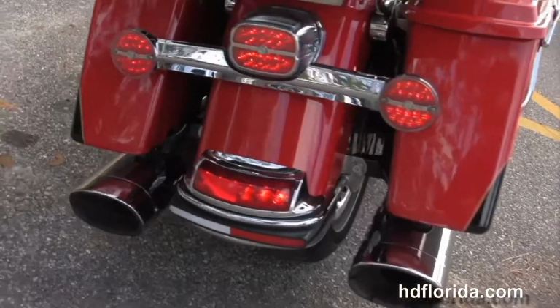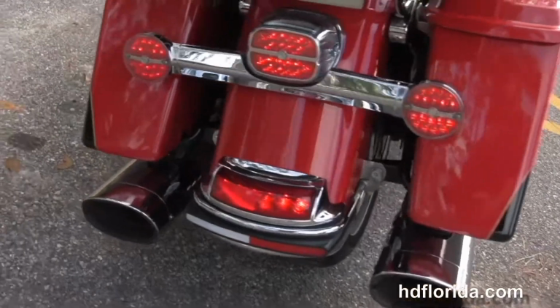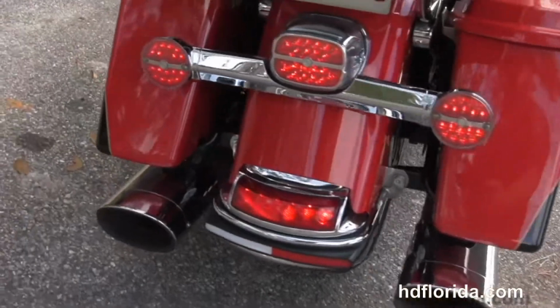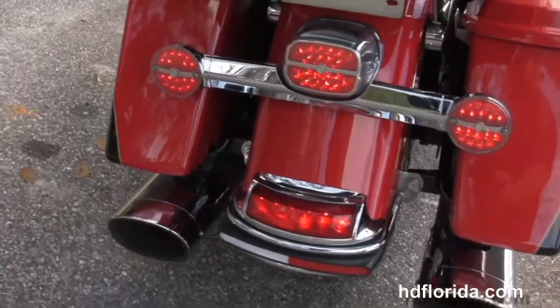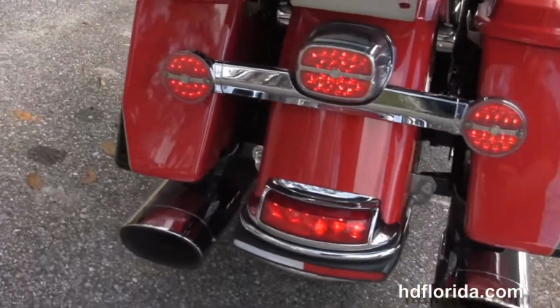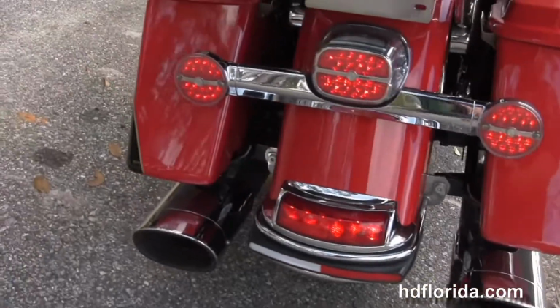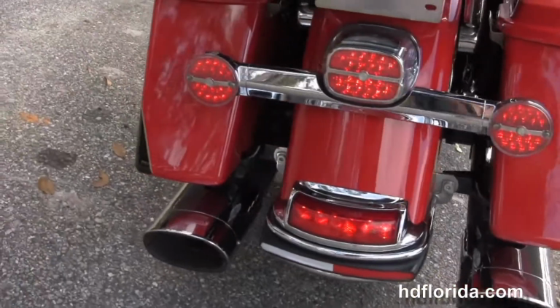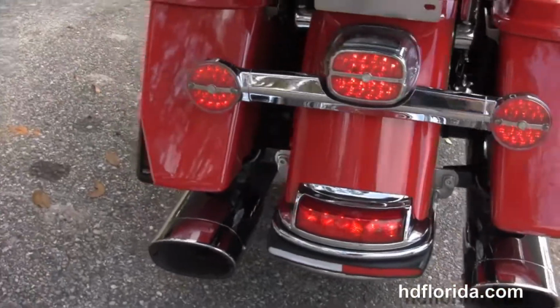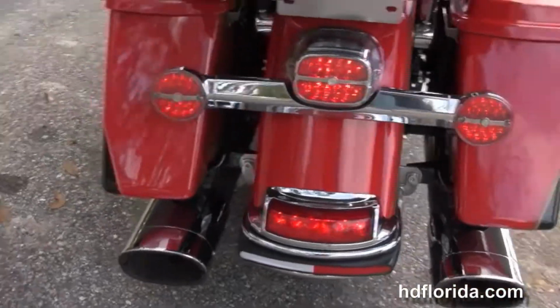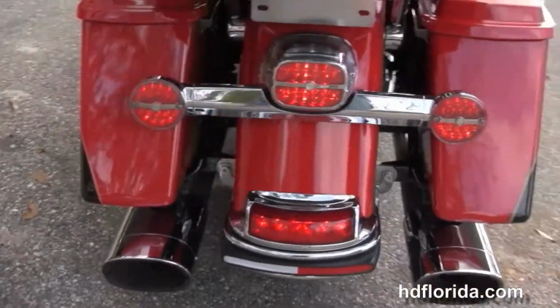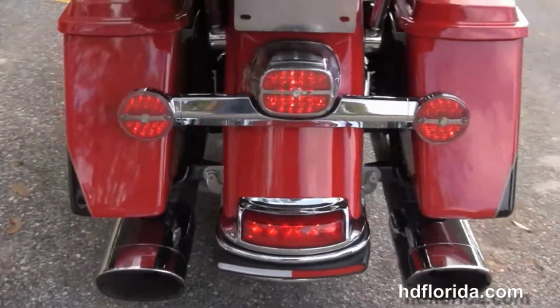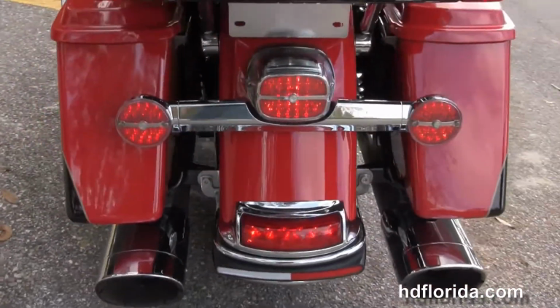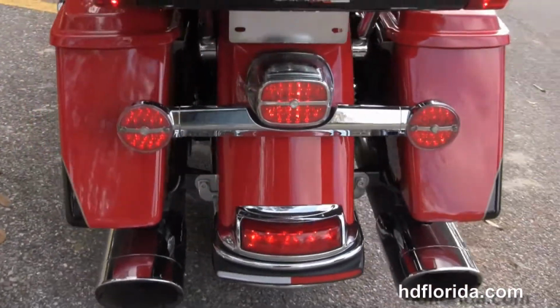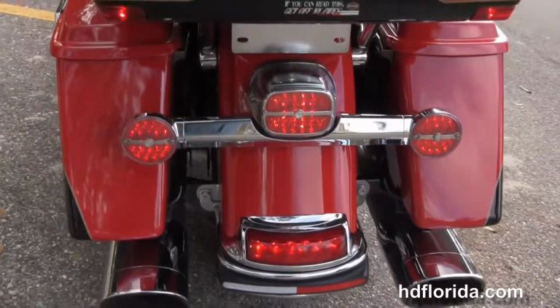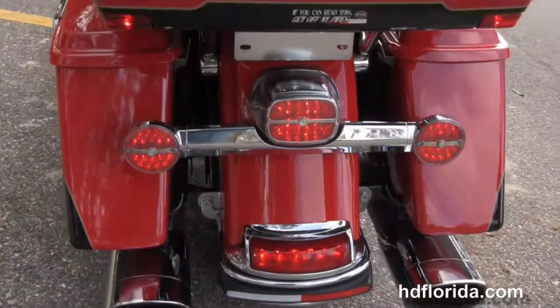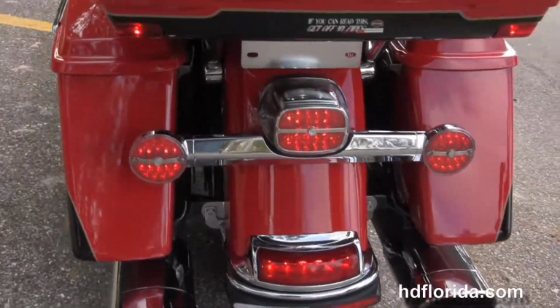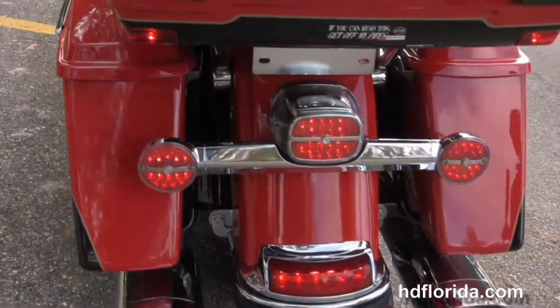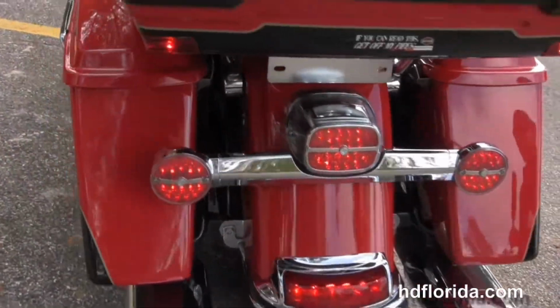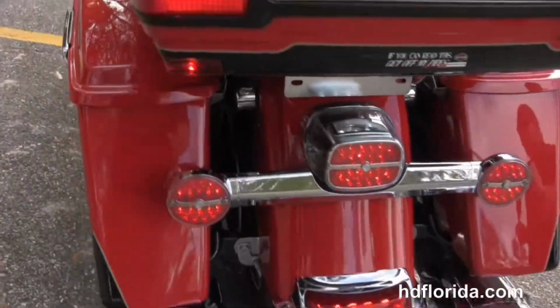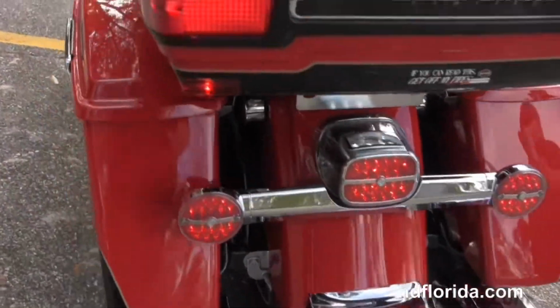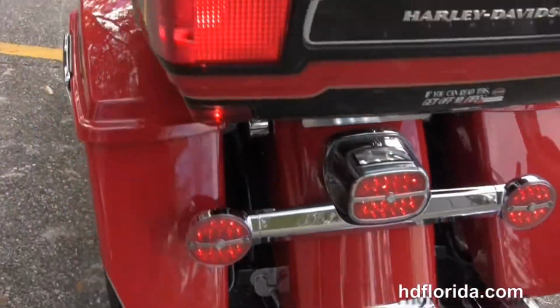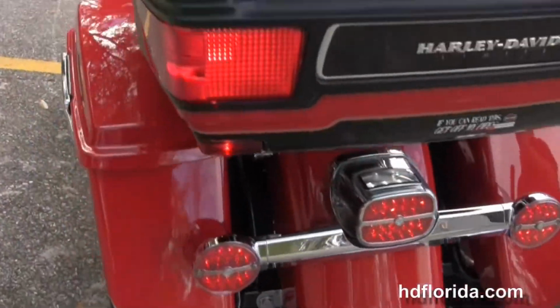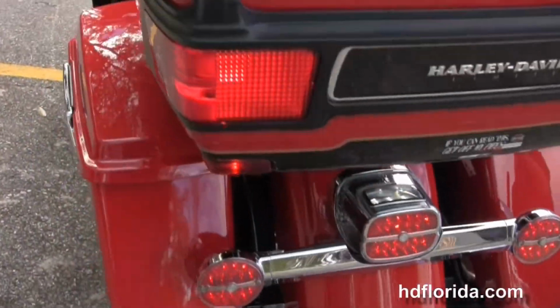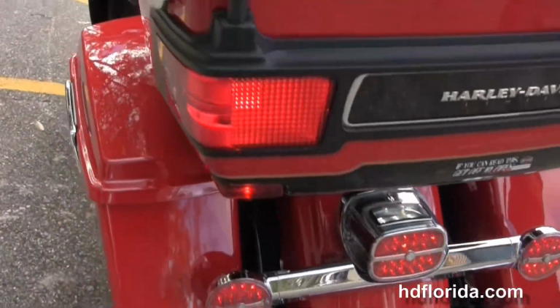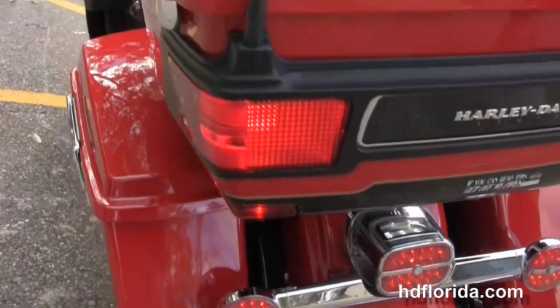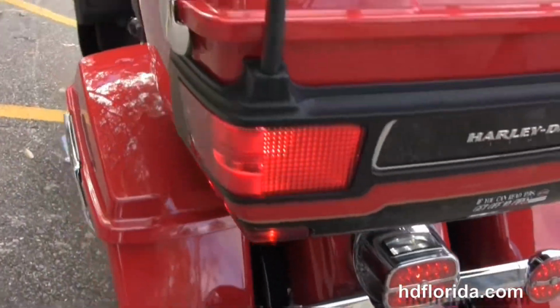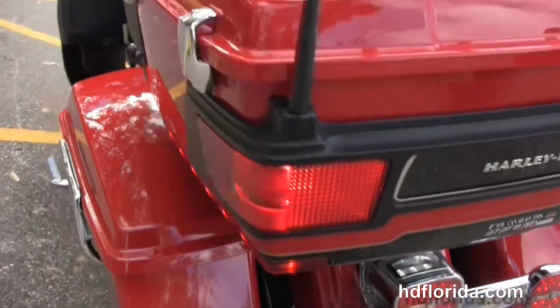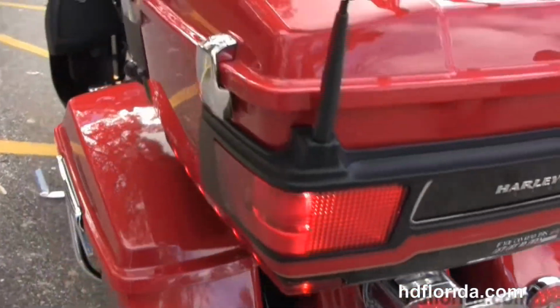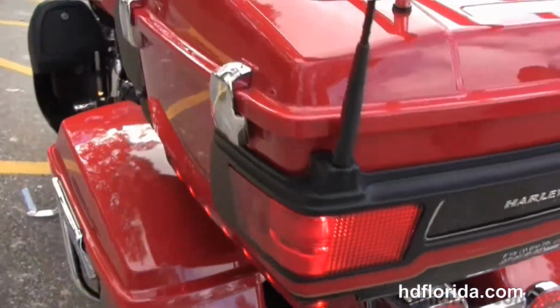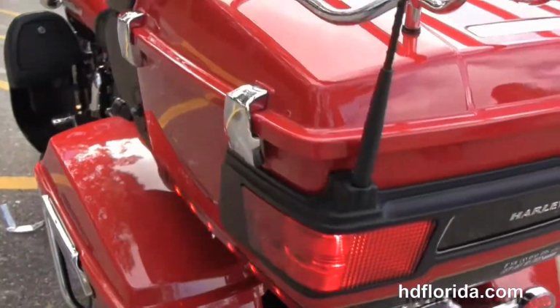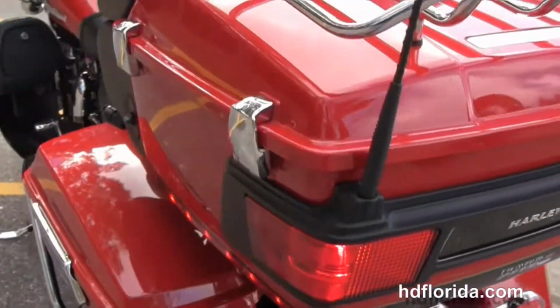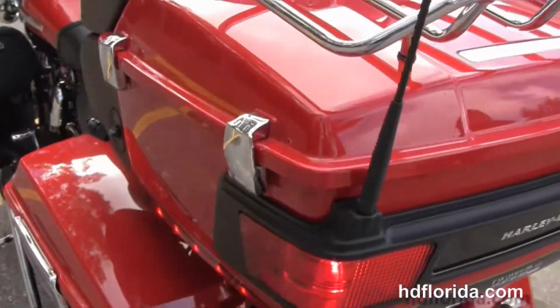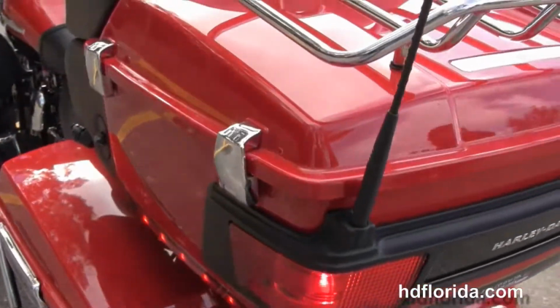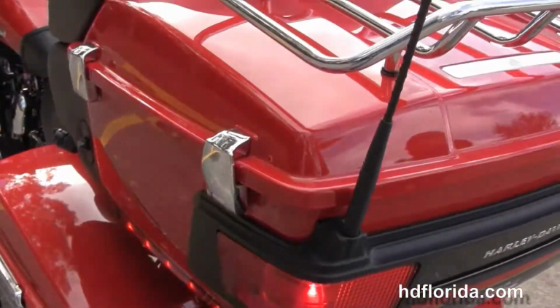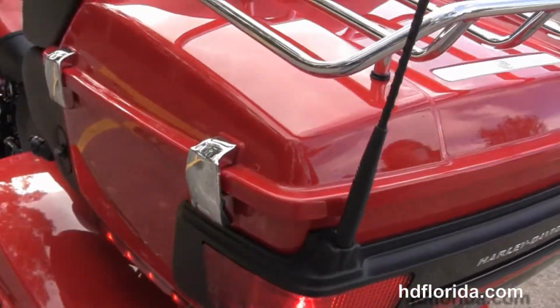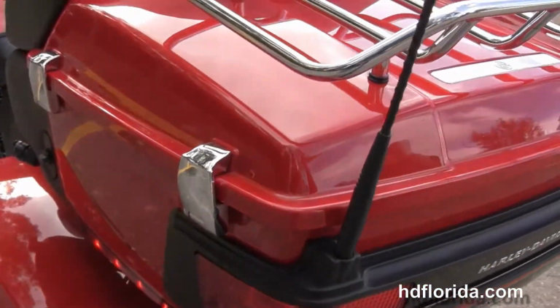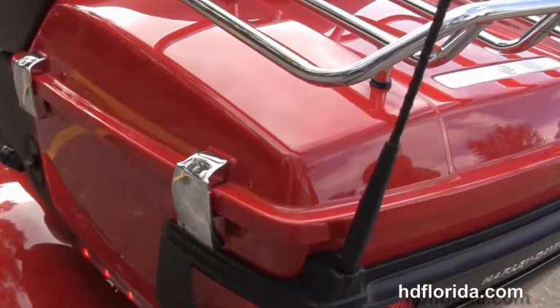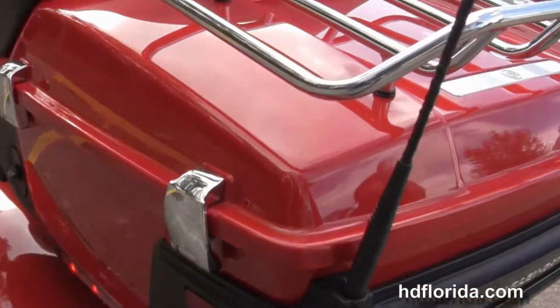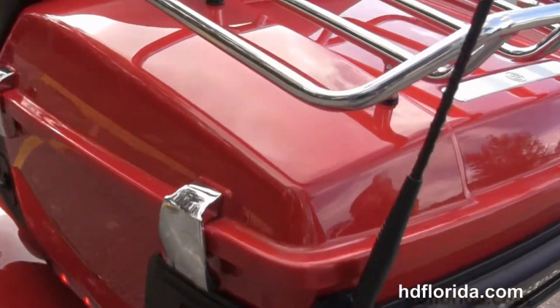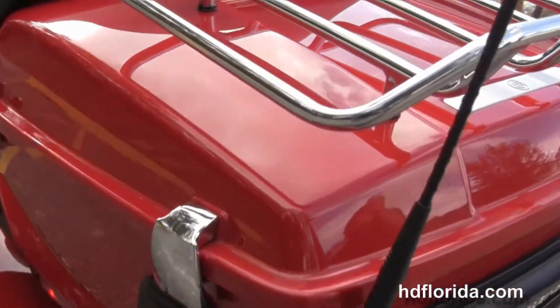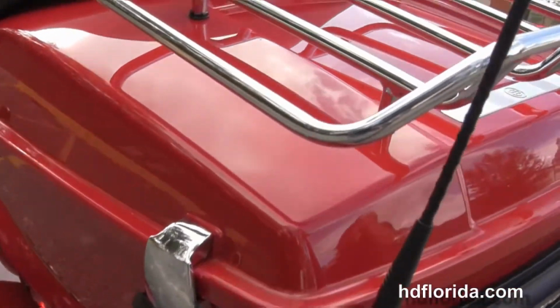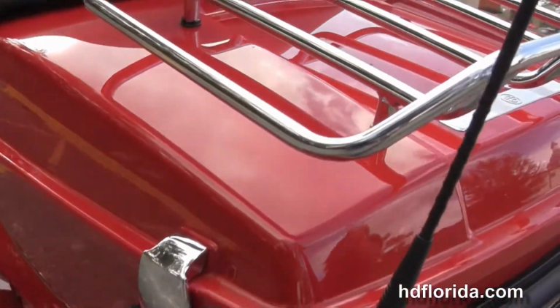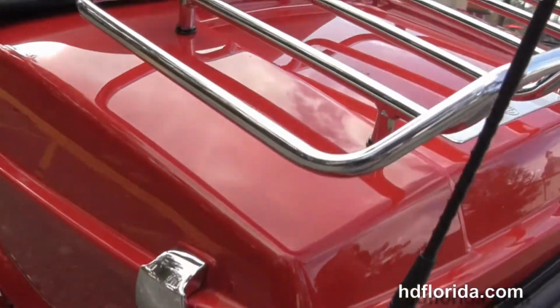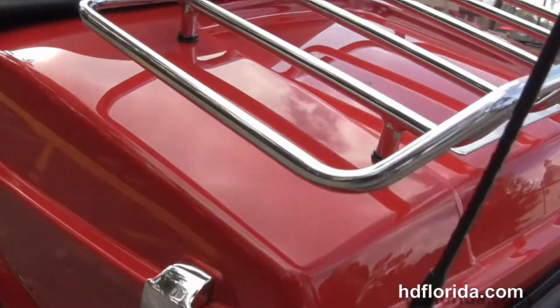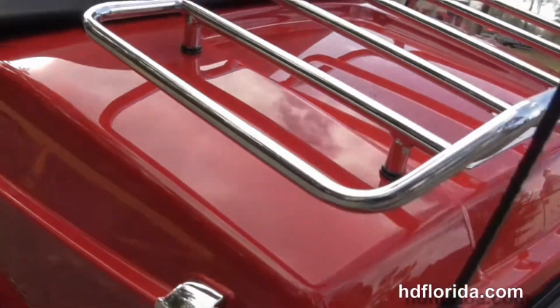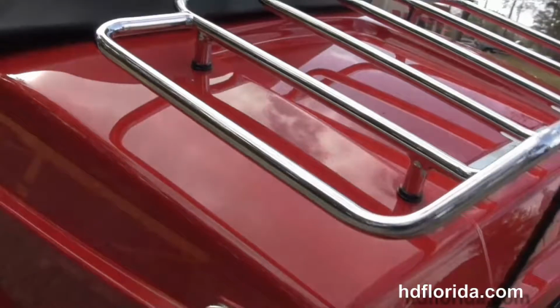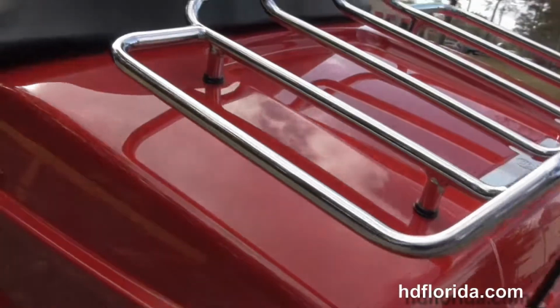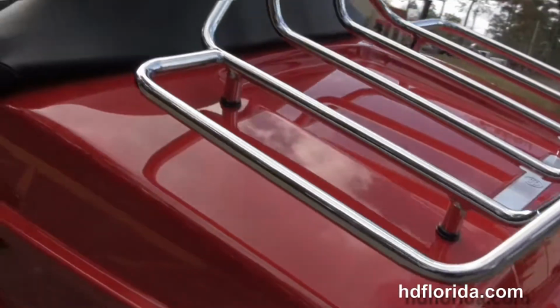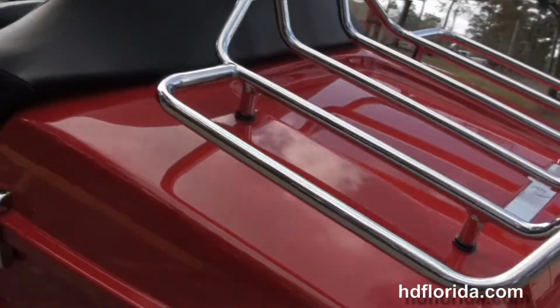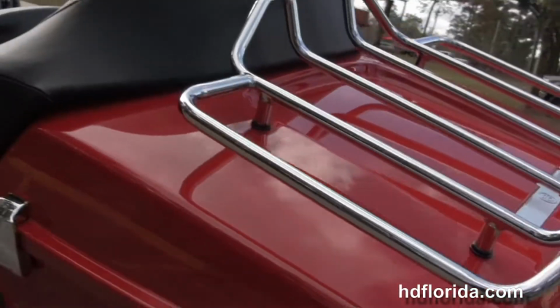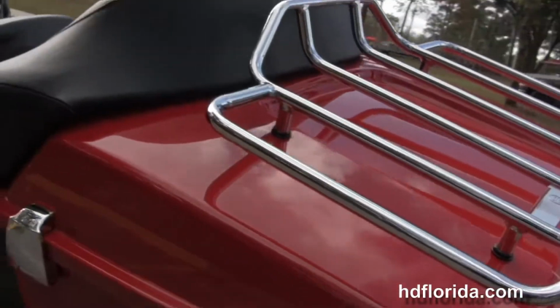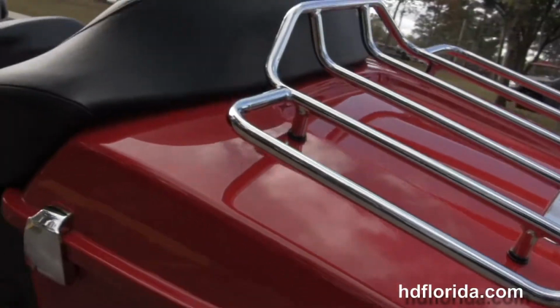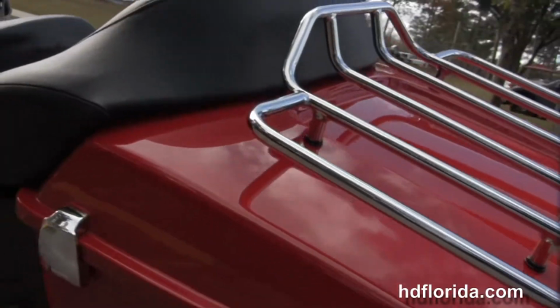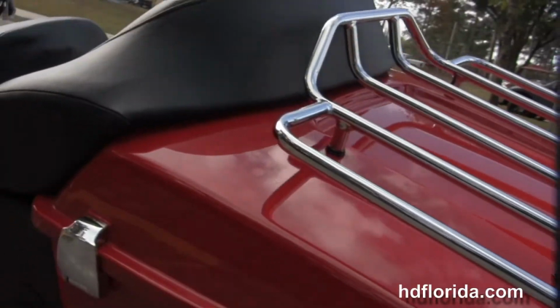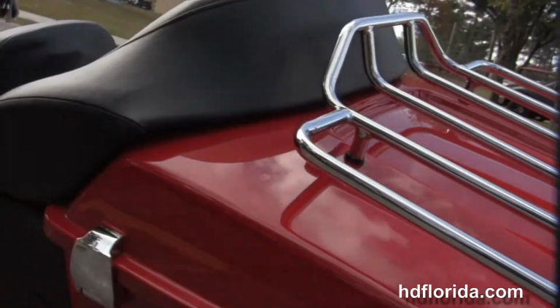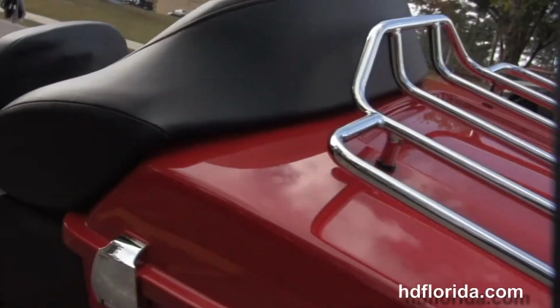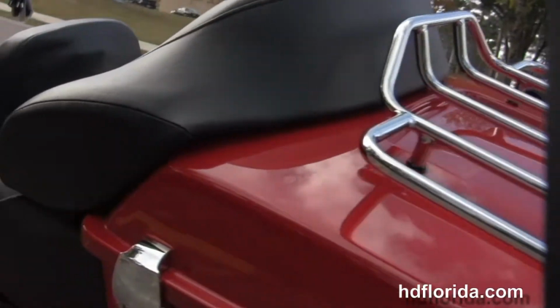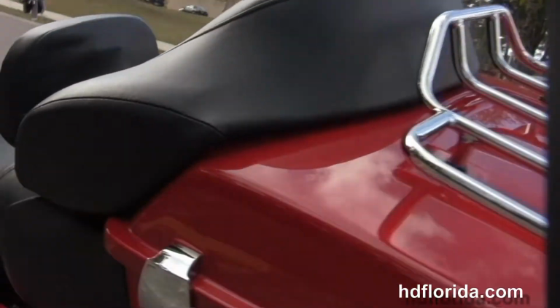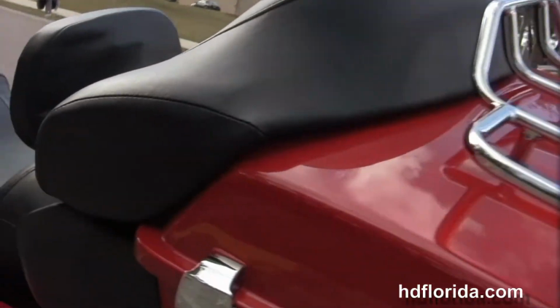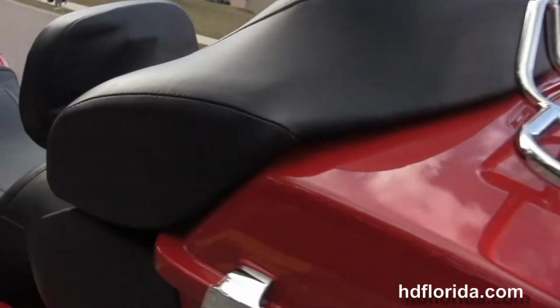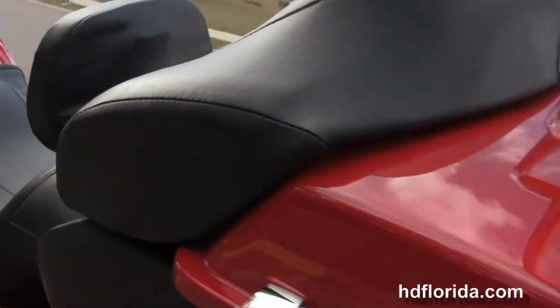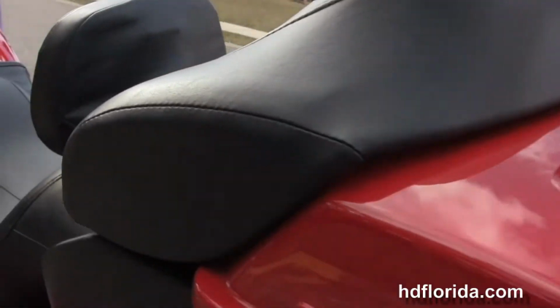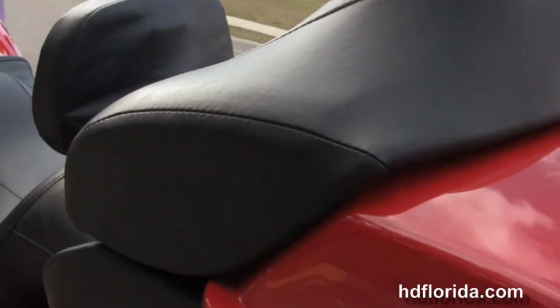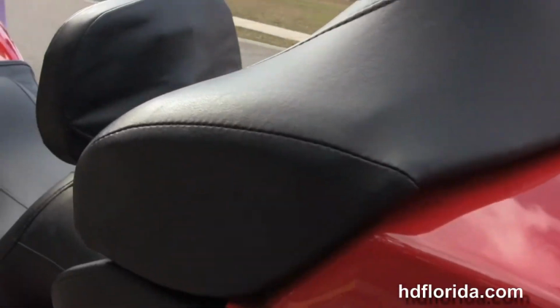Hard-locking saddlebags. King Tour Pack out back with a premium chrome luggage rack up on top and a secondary 12-volt power supply inside.